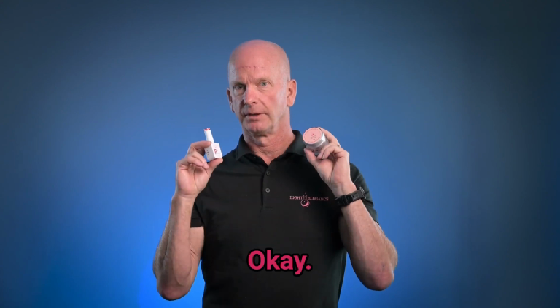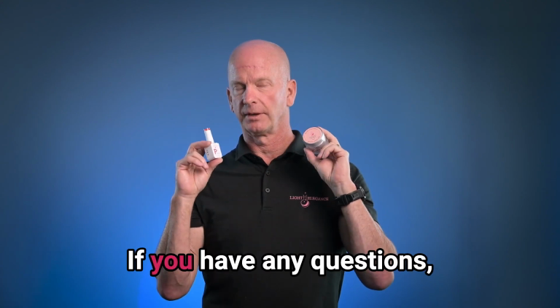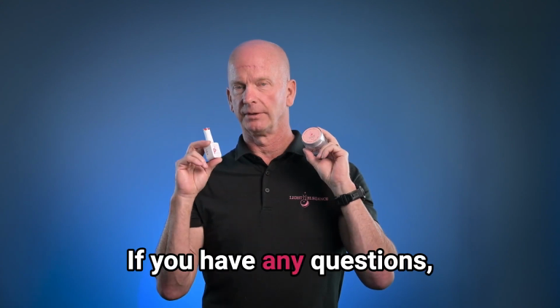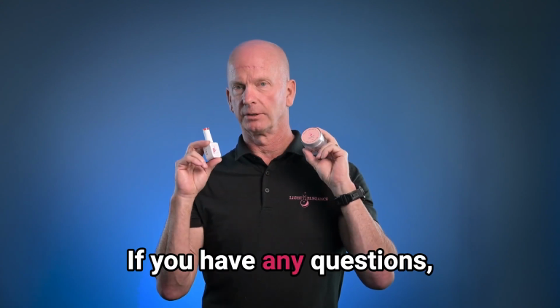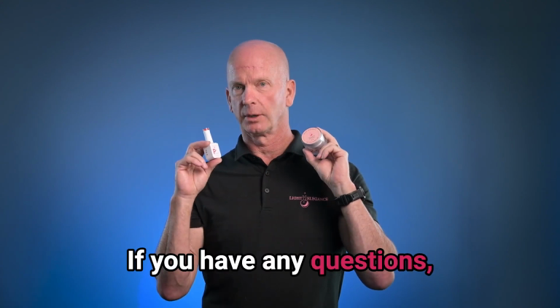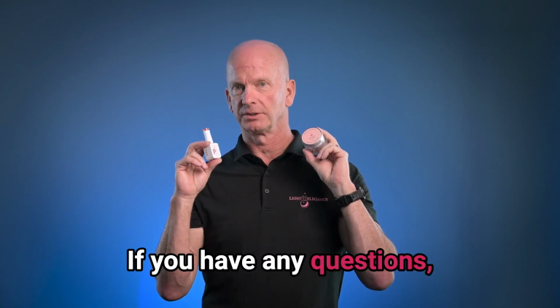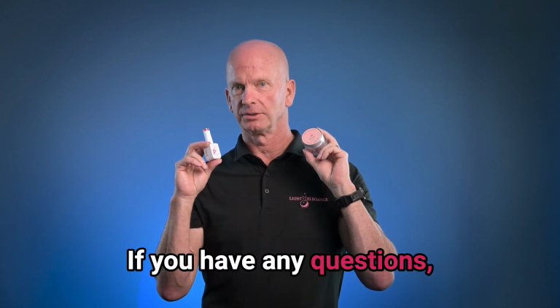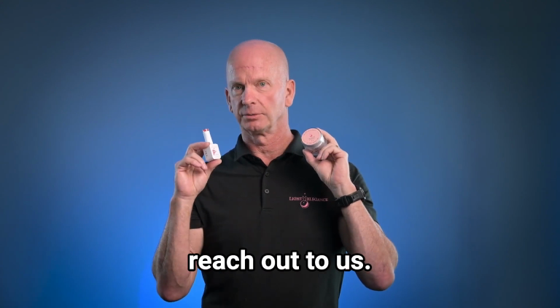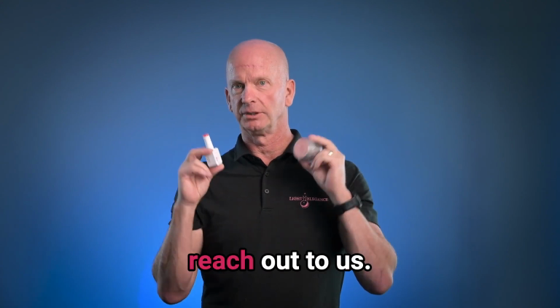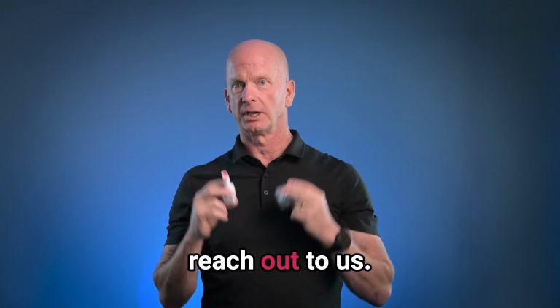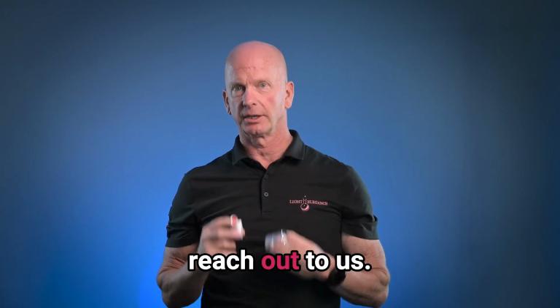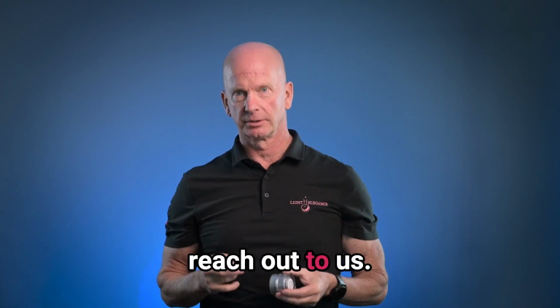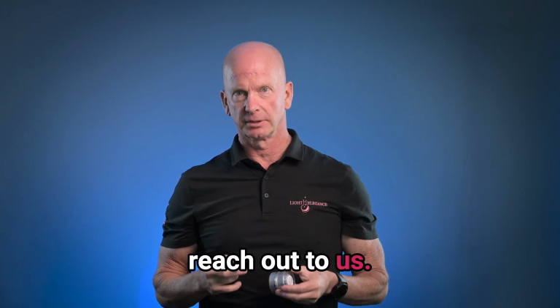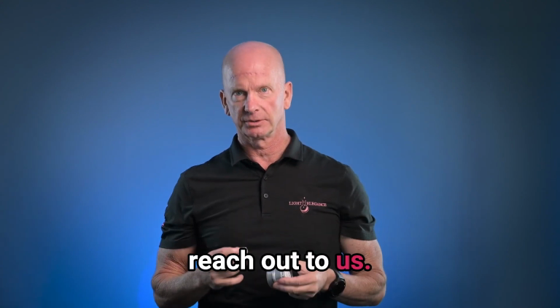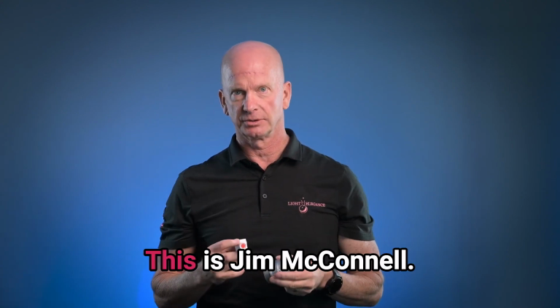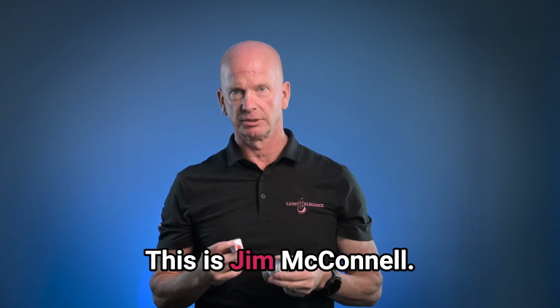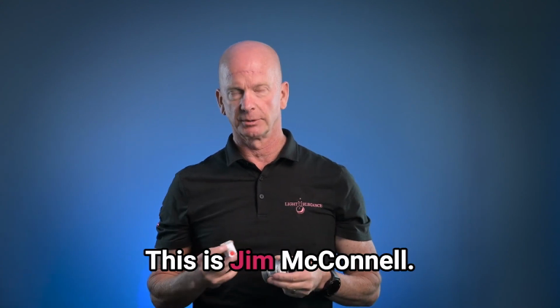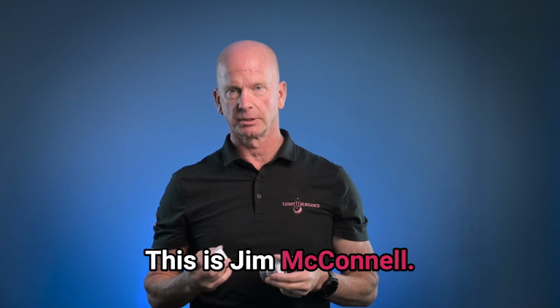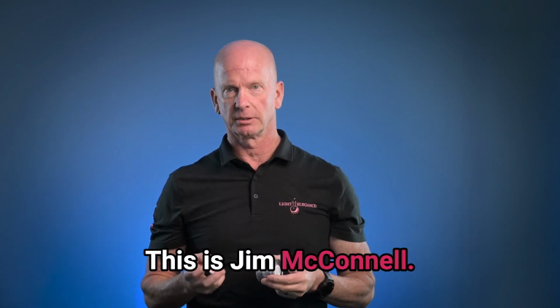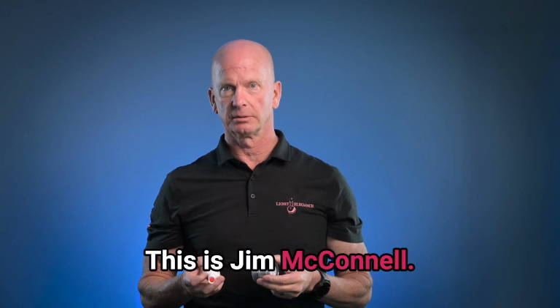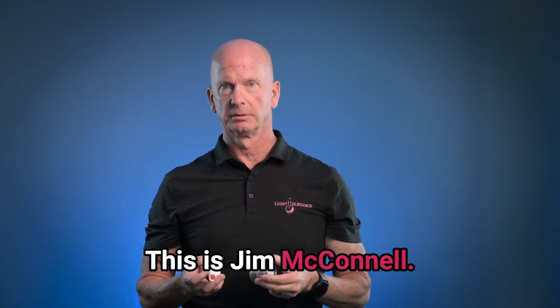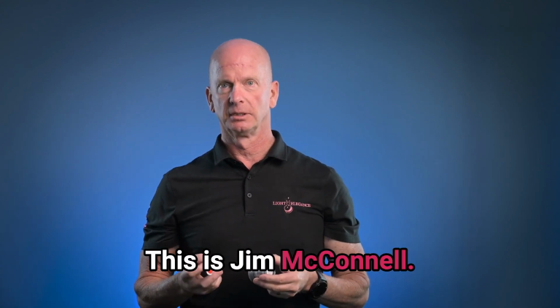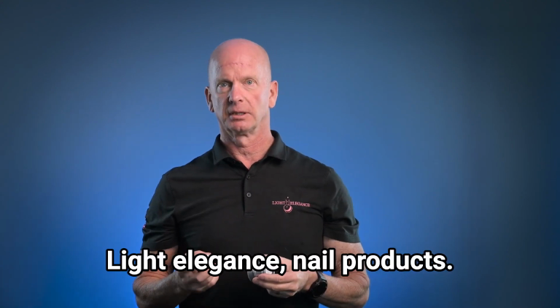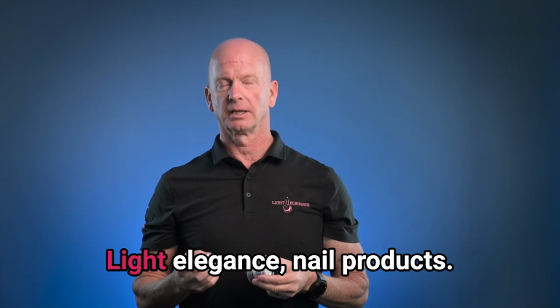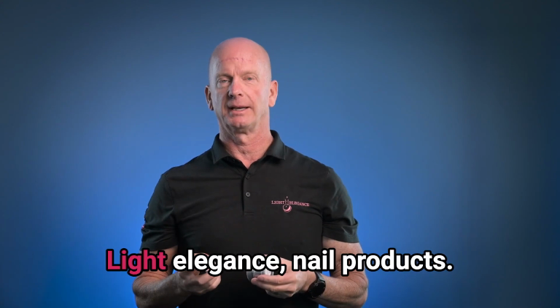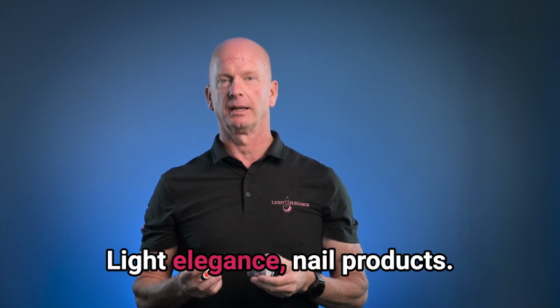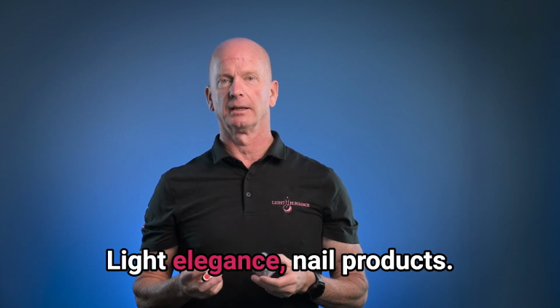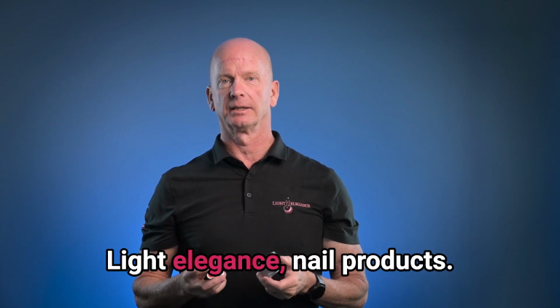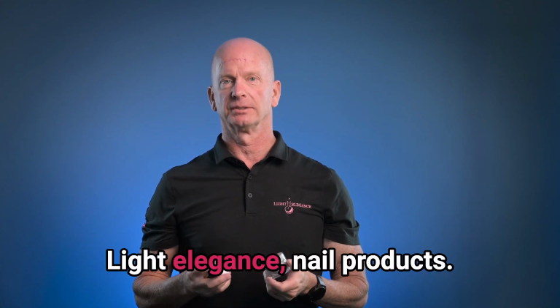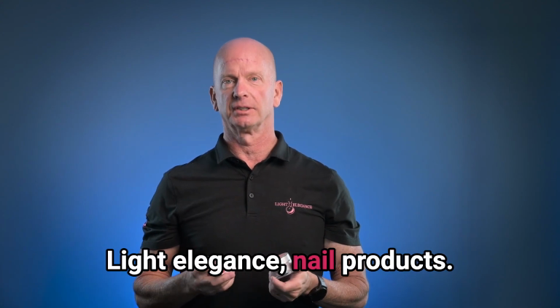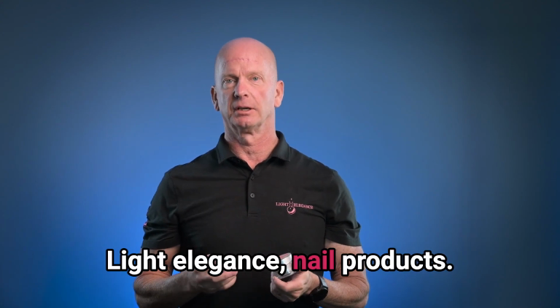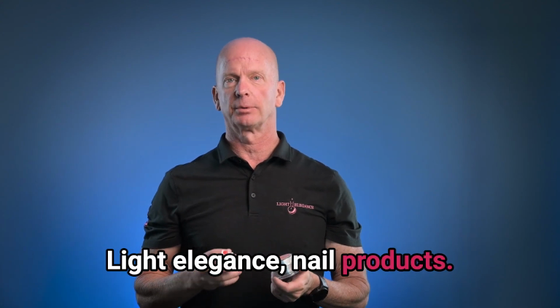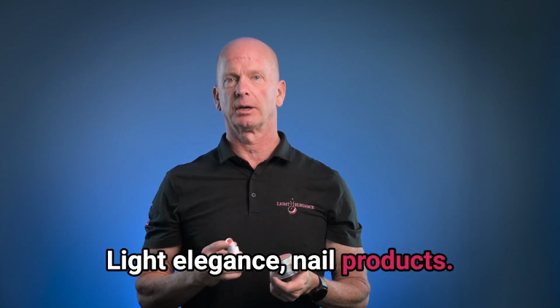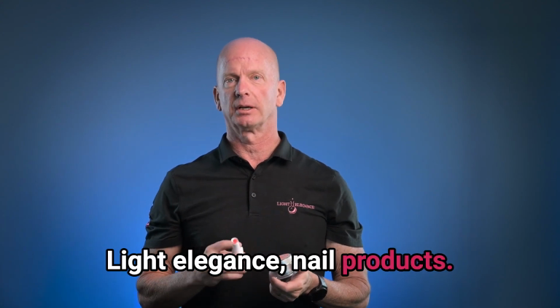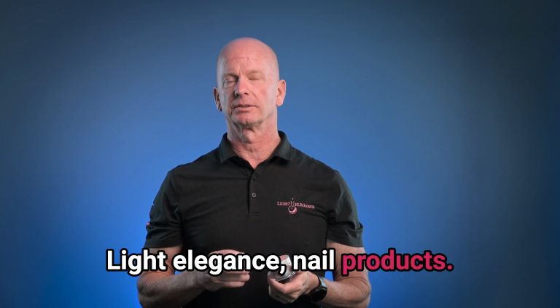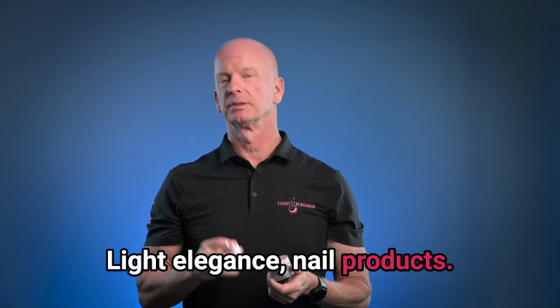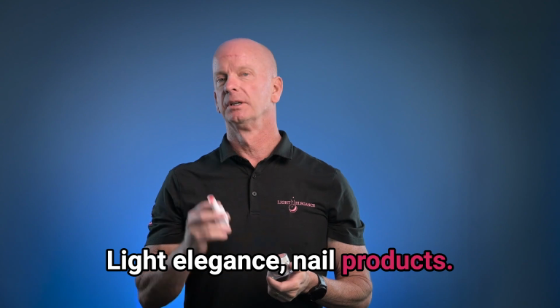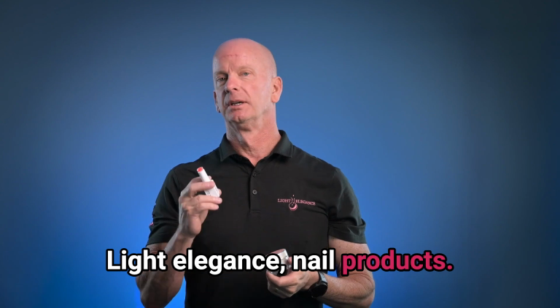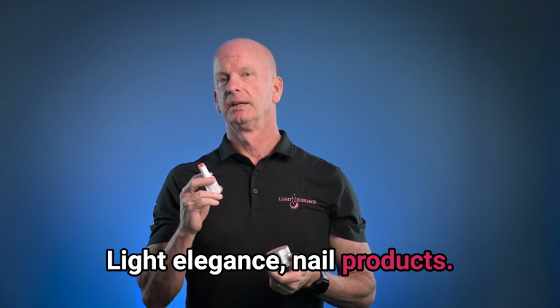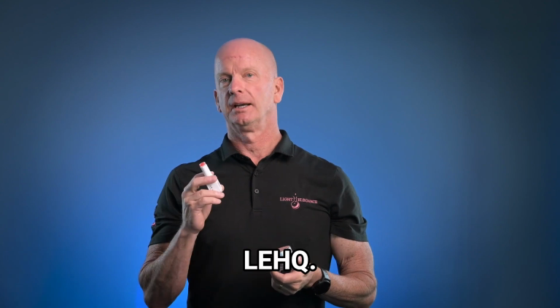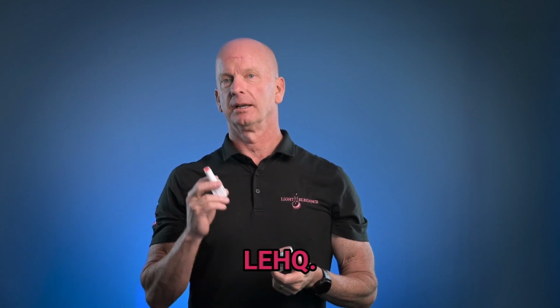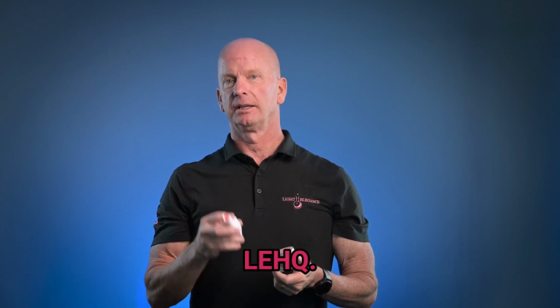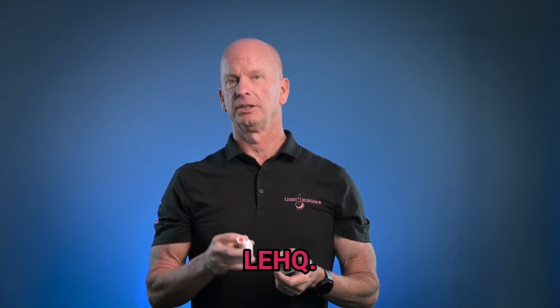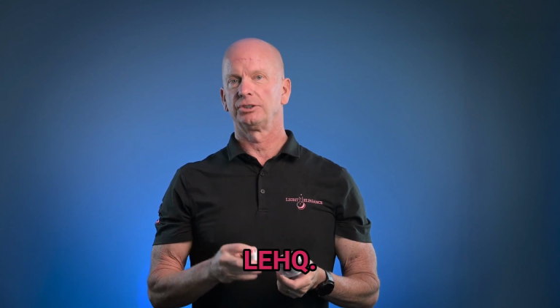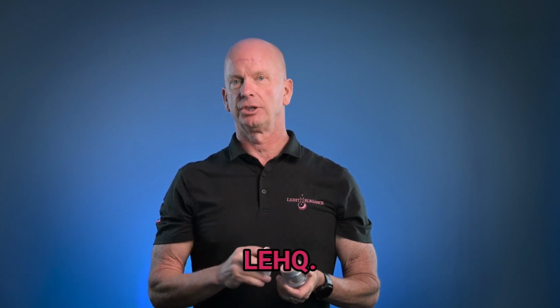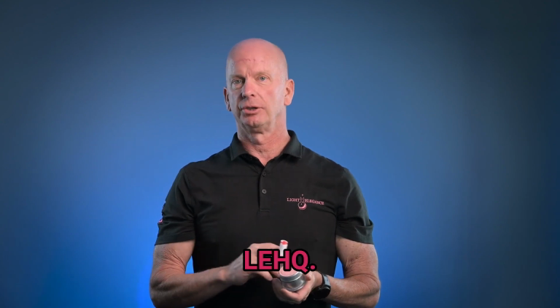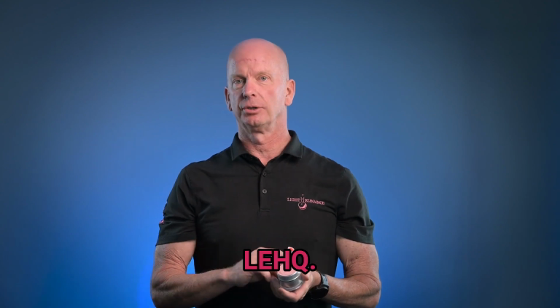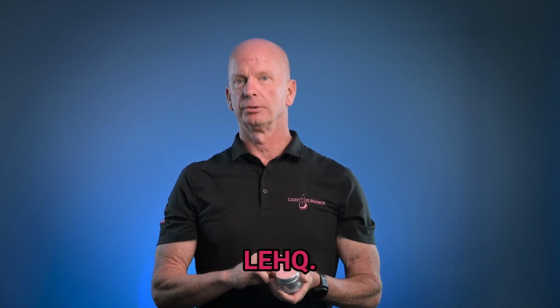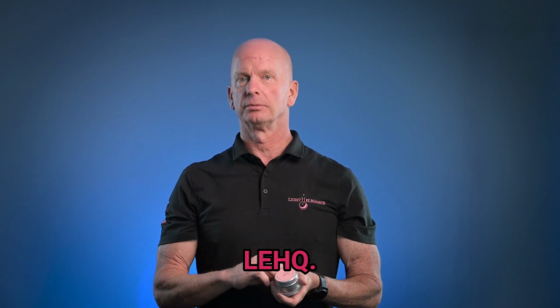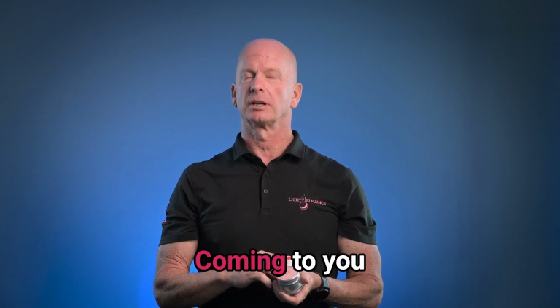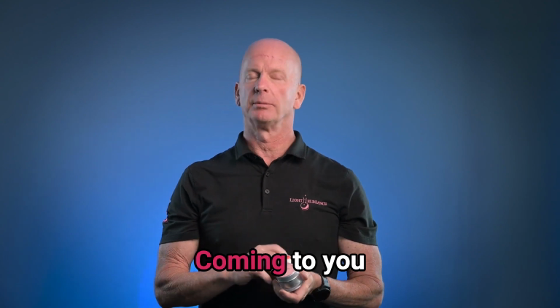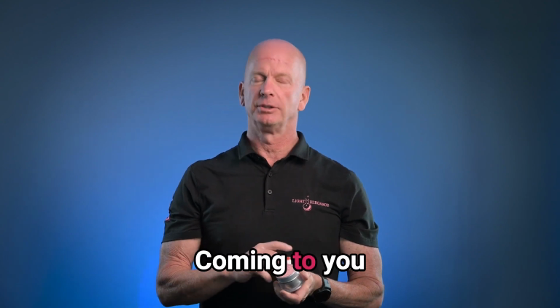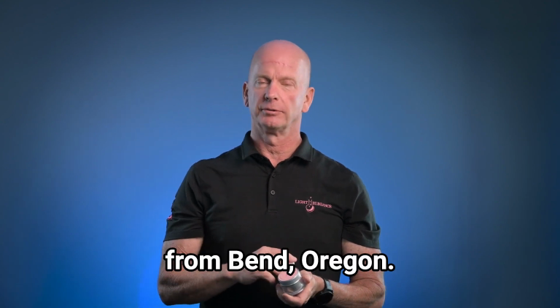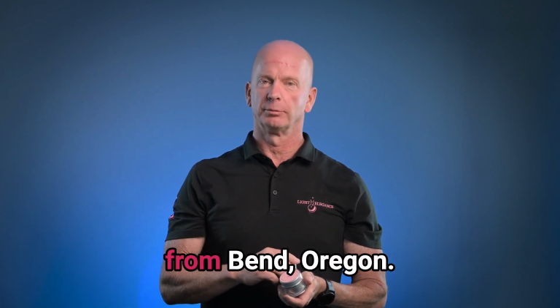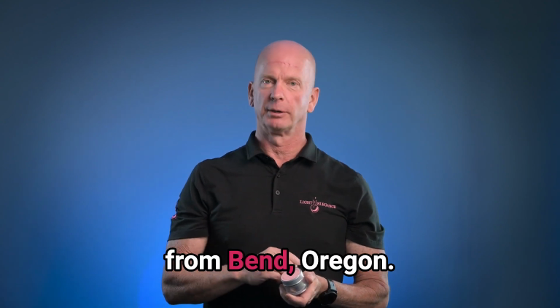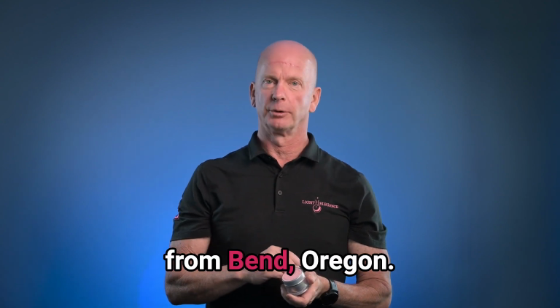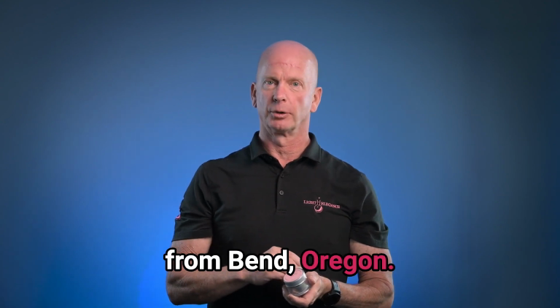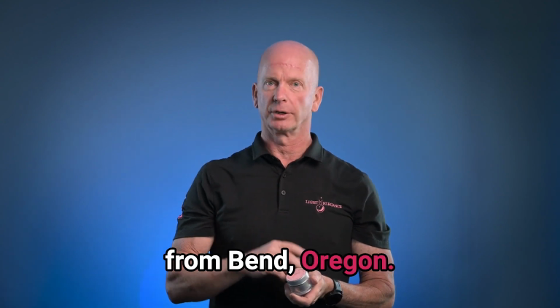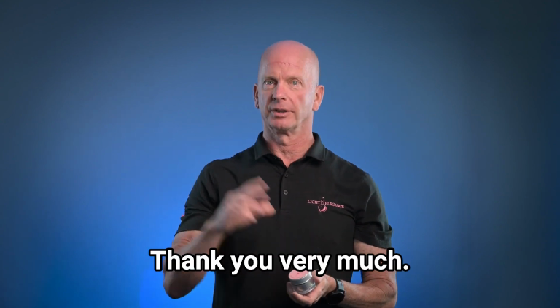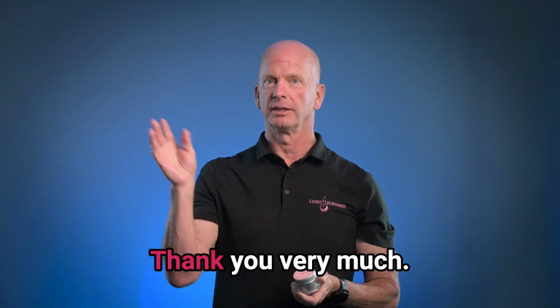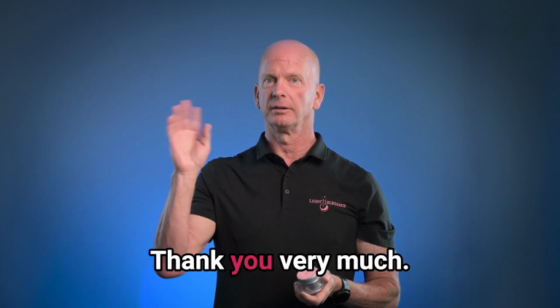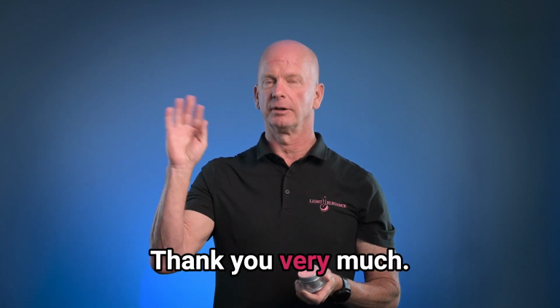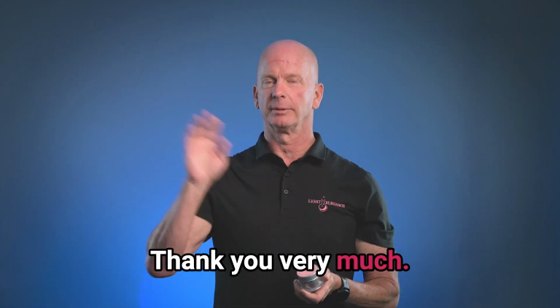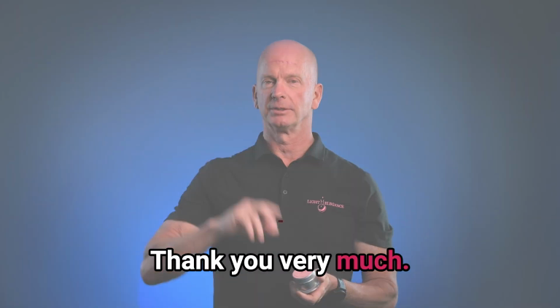If you have any questions, reach out to us. This is Jim McConnell, Light Elegance Nail Products, LEHQ, coming to you from Redmond, Oregon. Thank you very much.